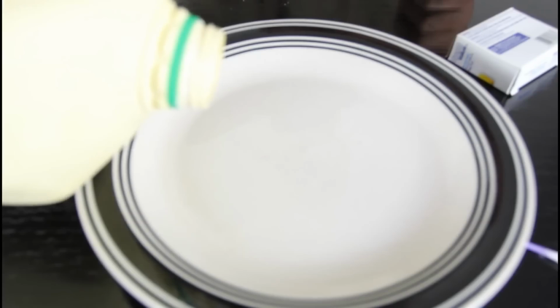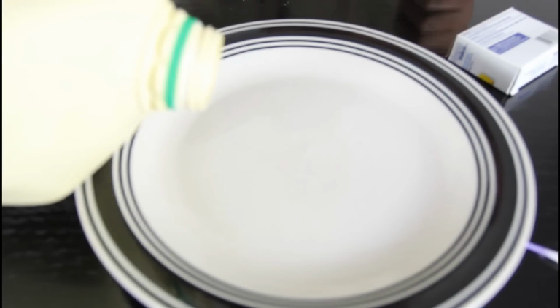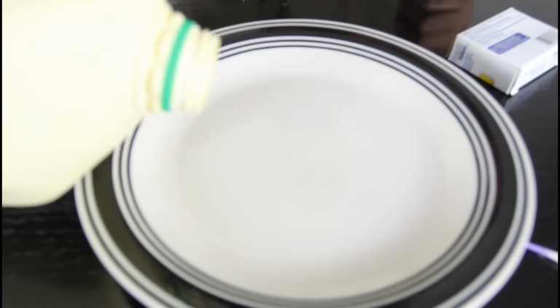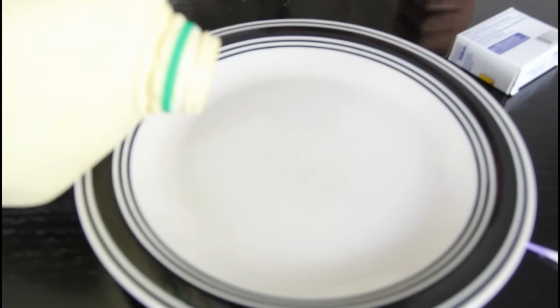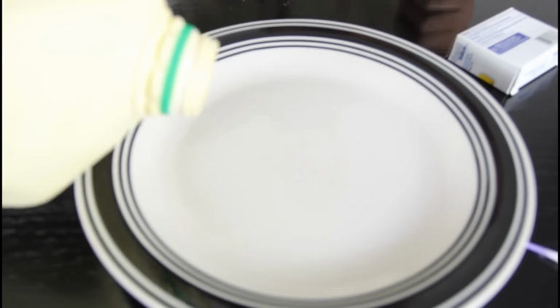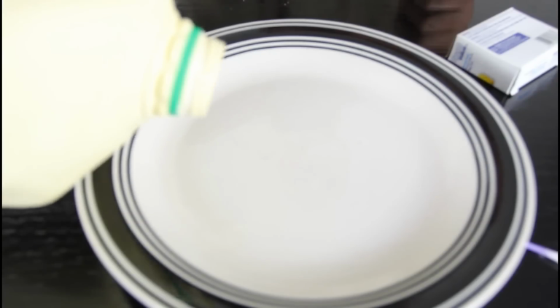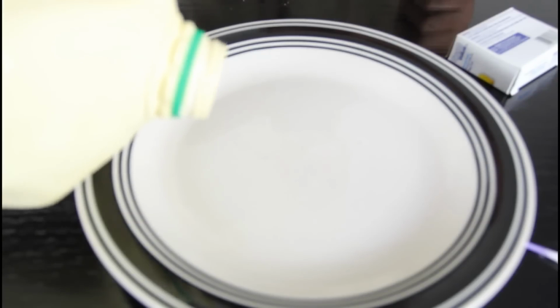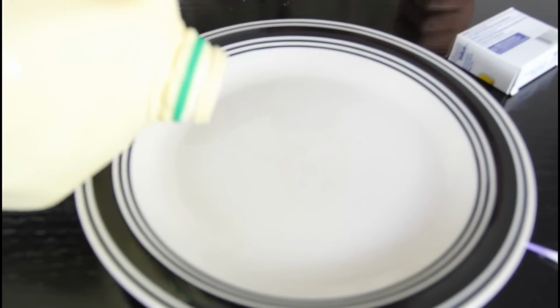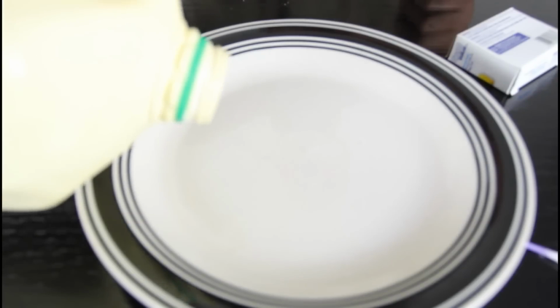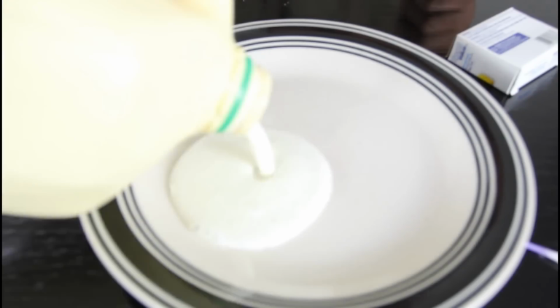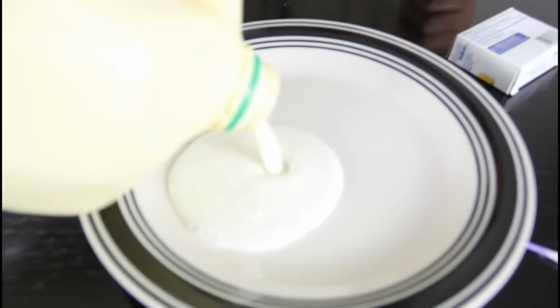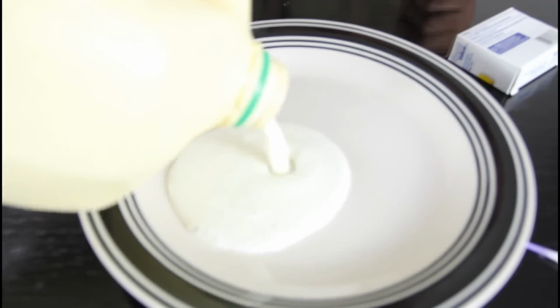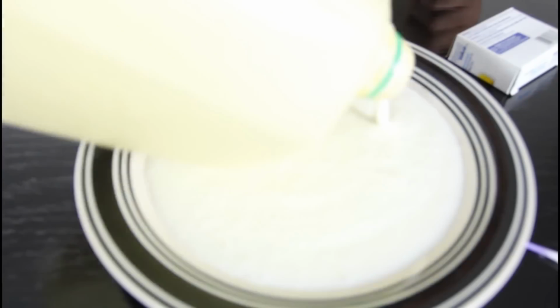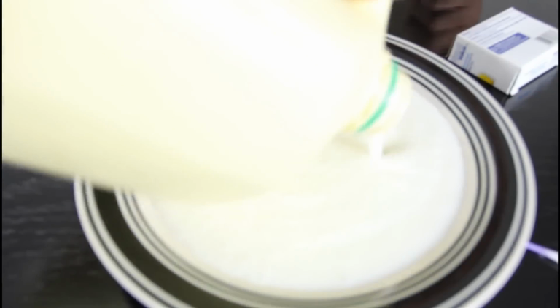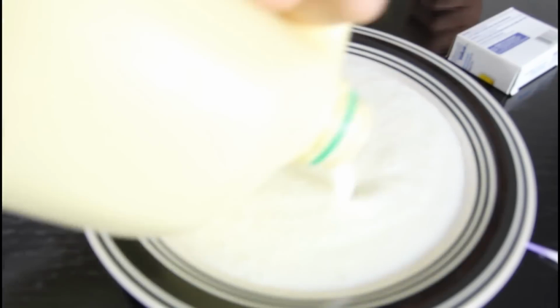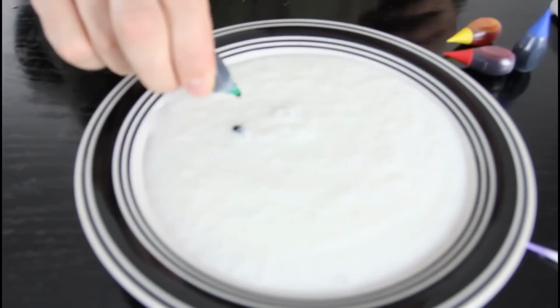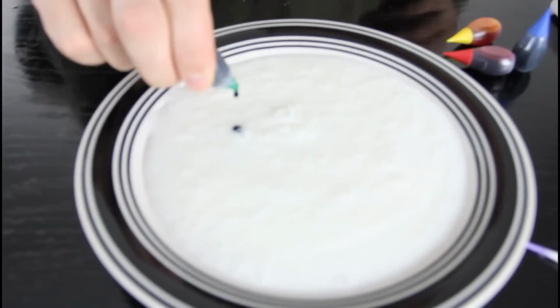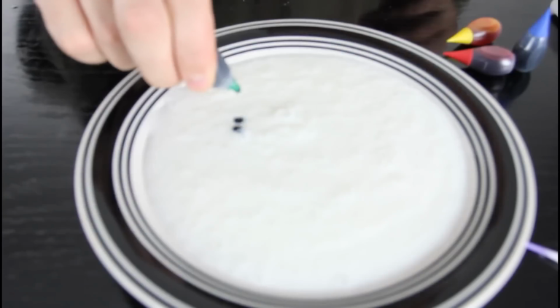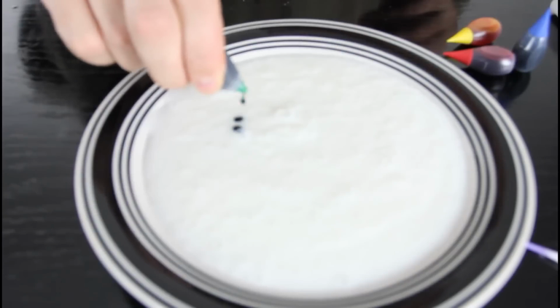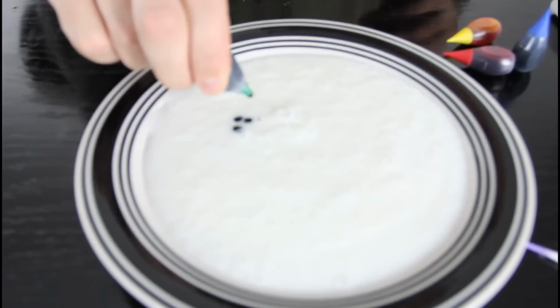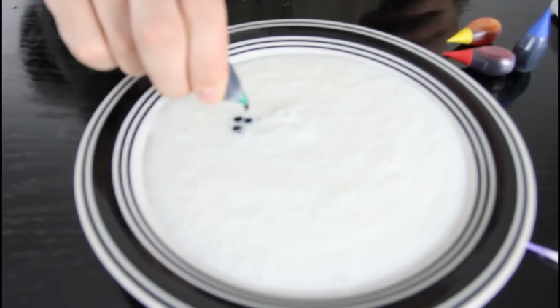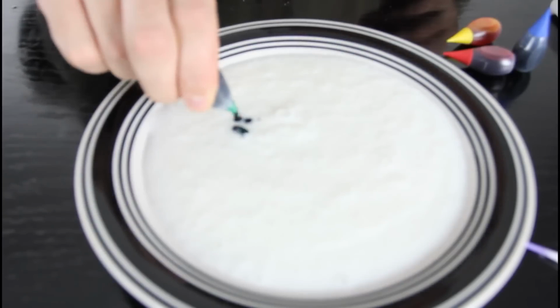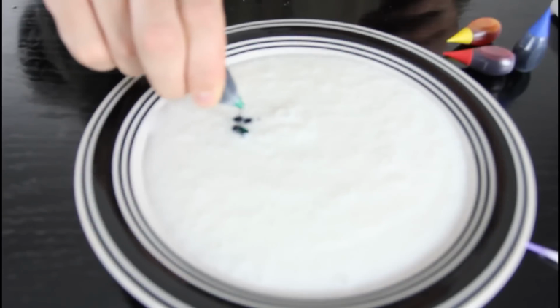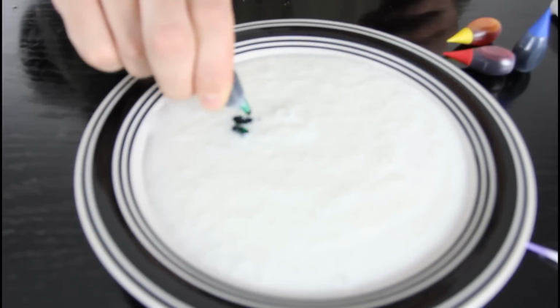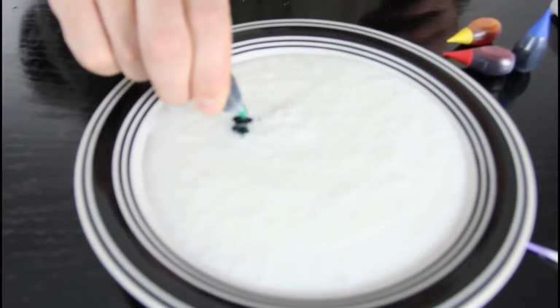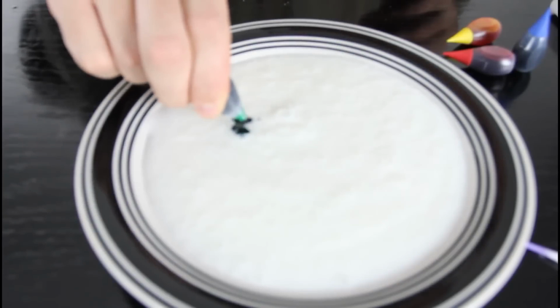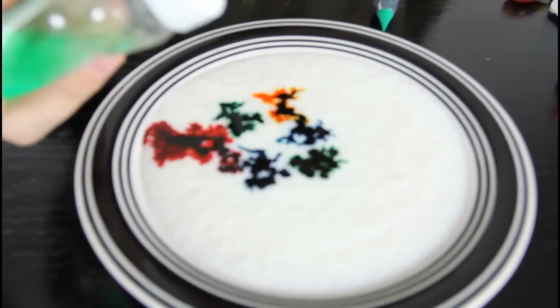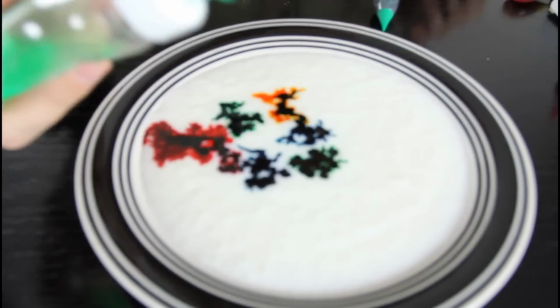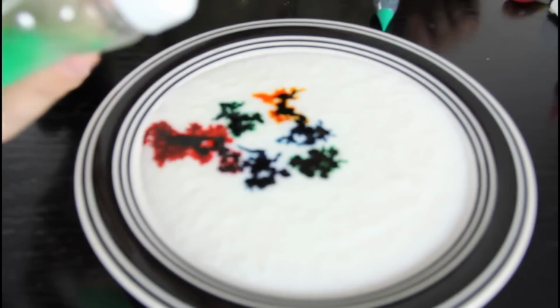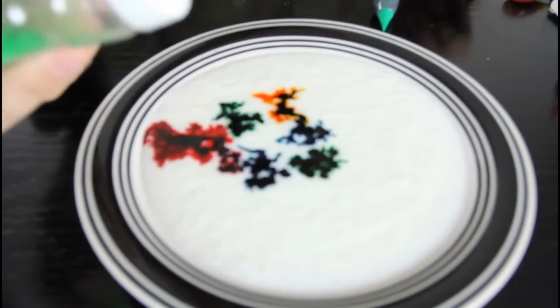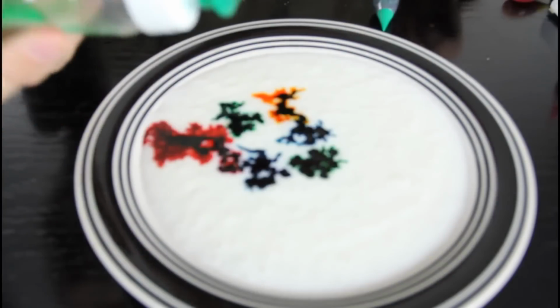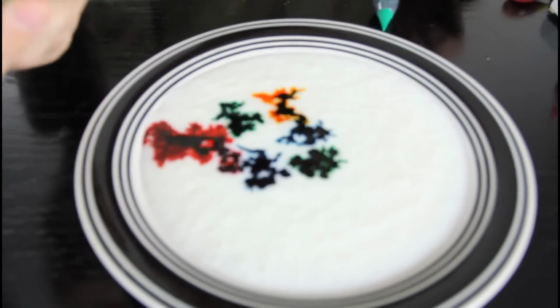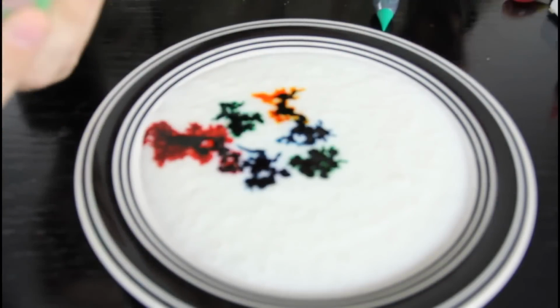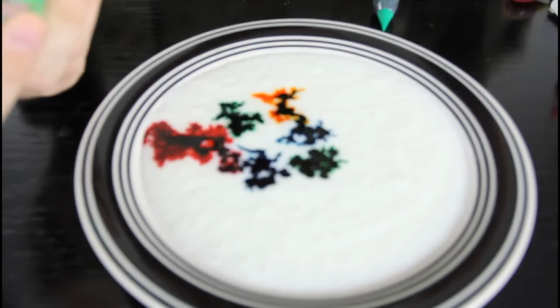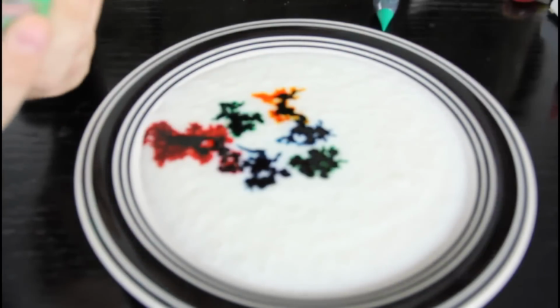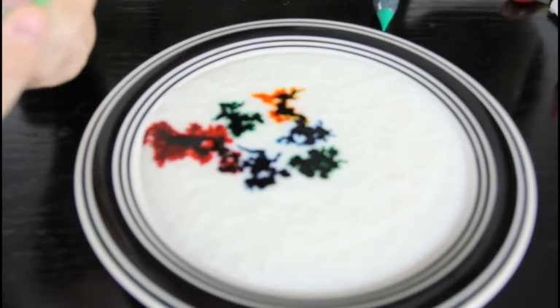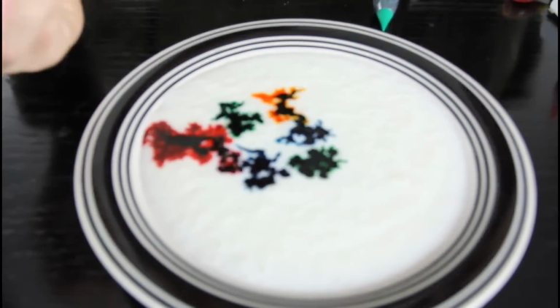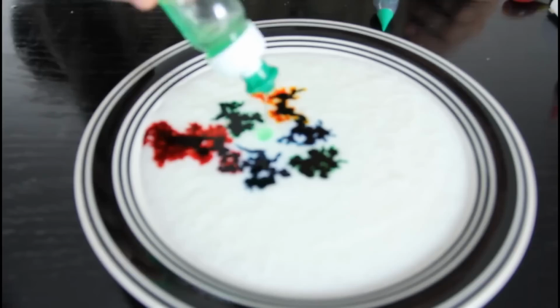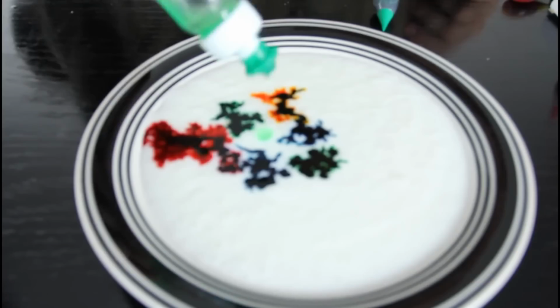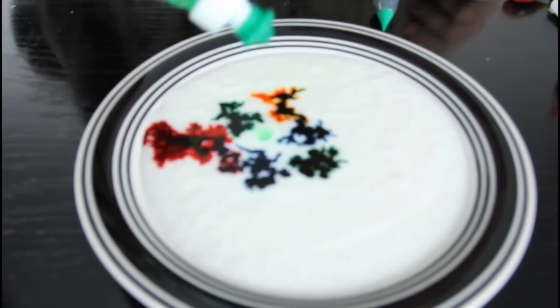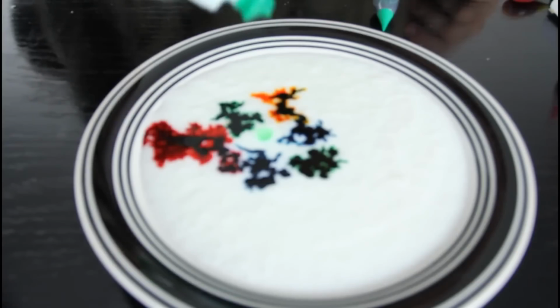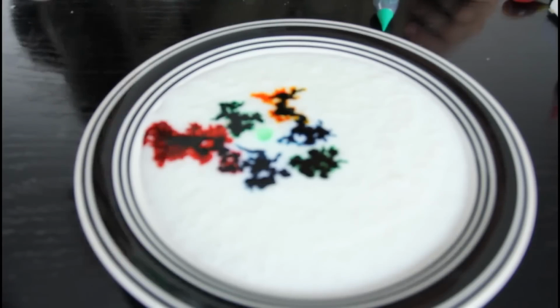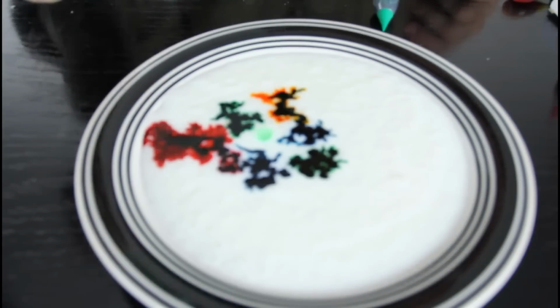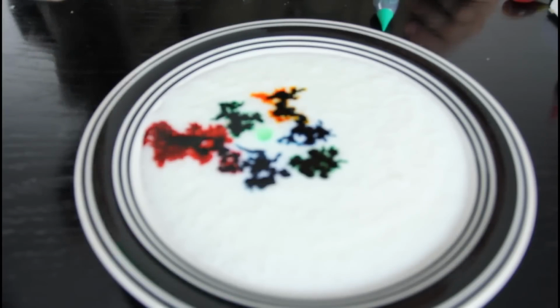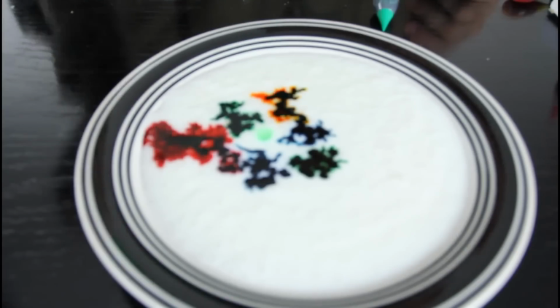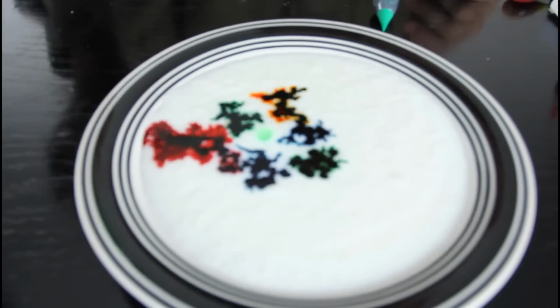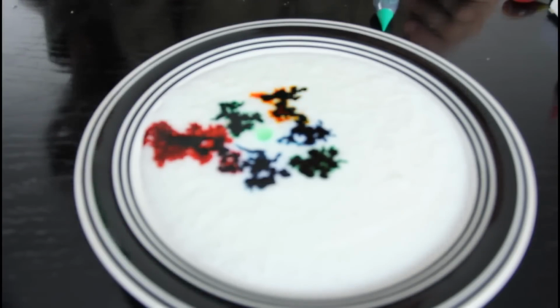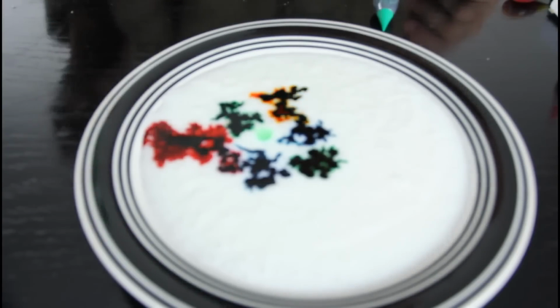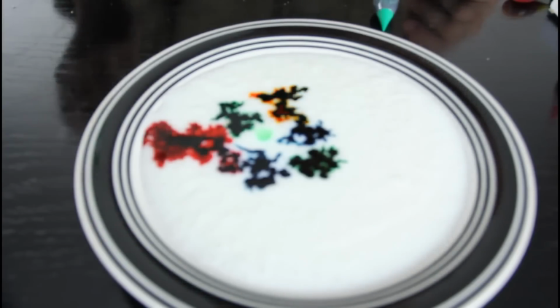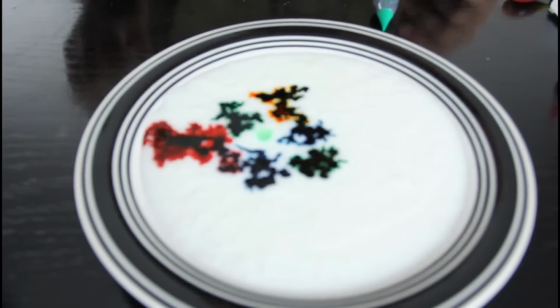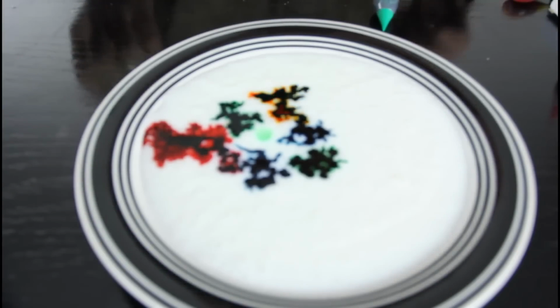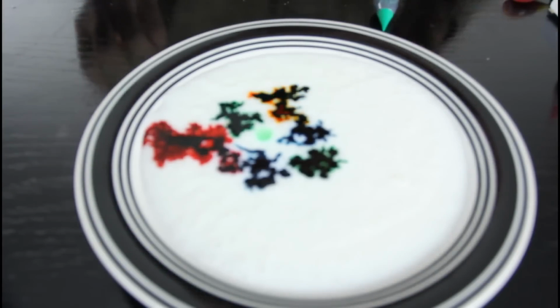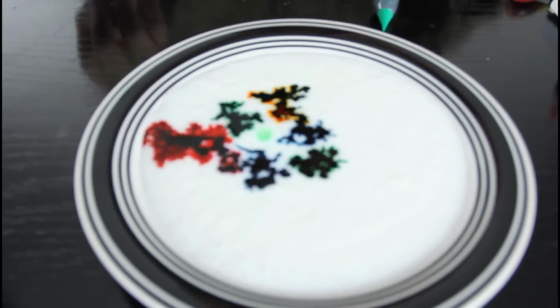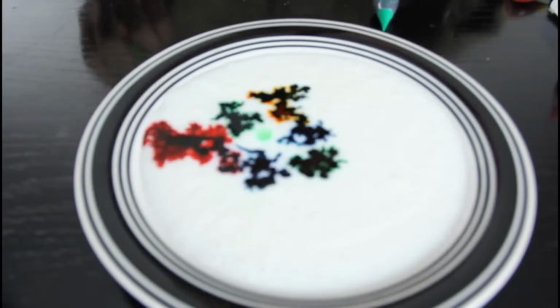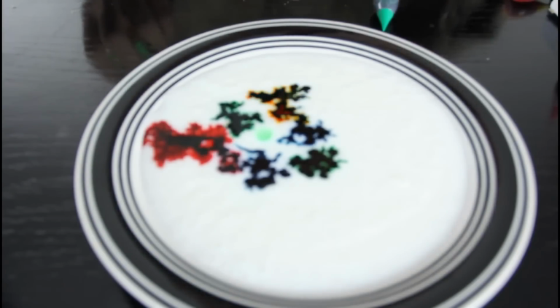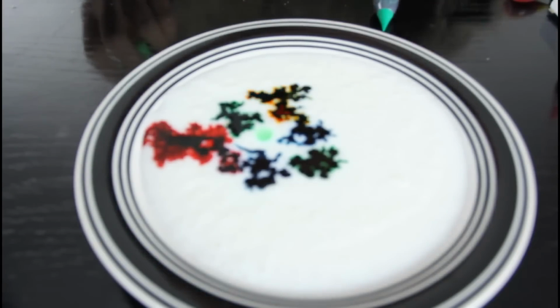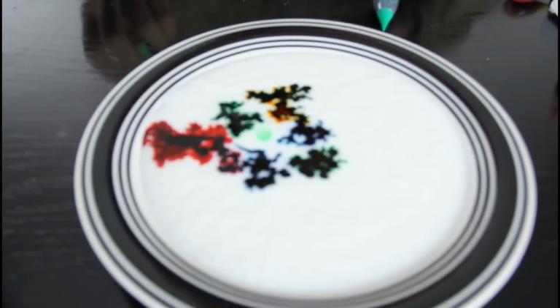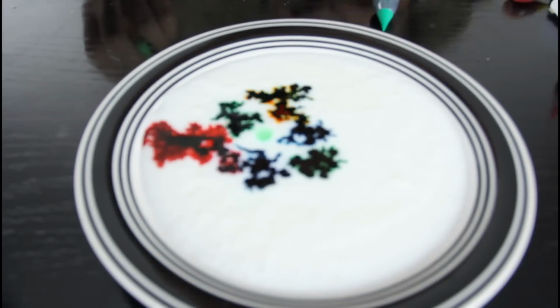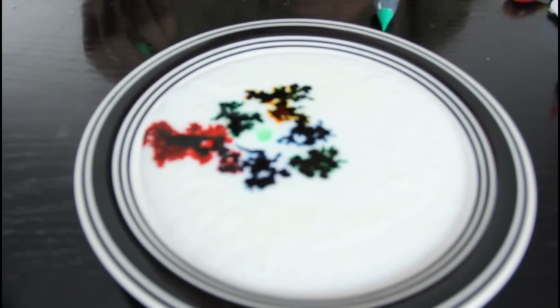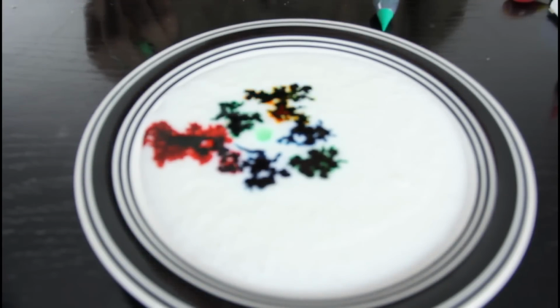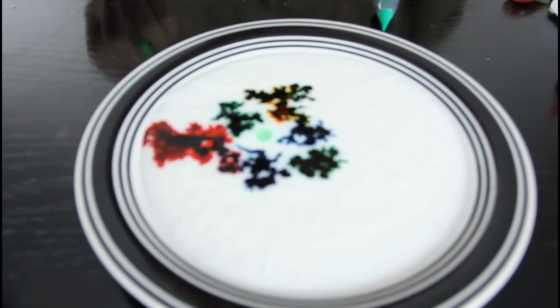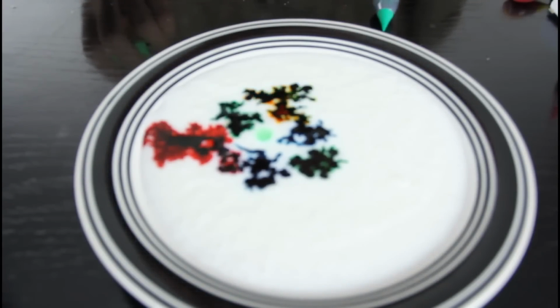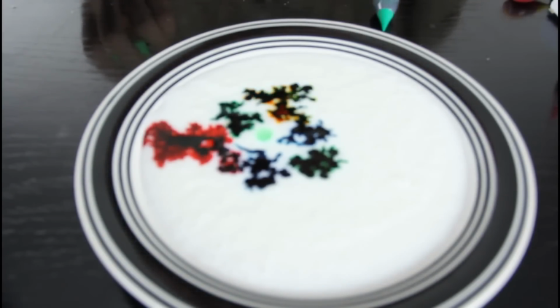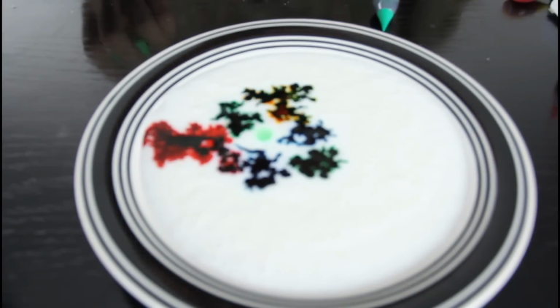Bottled milk, food coloring, little bit of soap. Drop a little bit over there. Check out what happens.